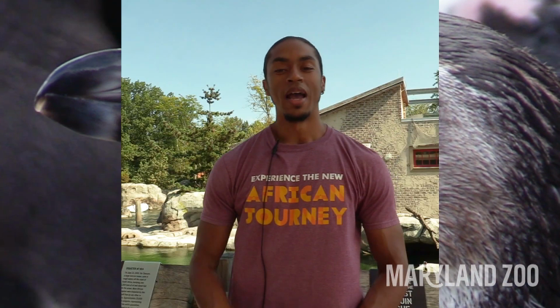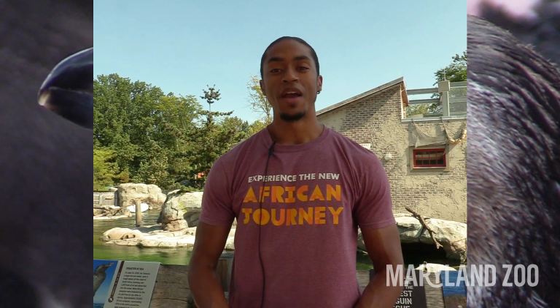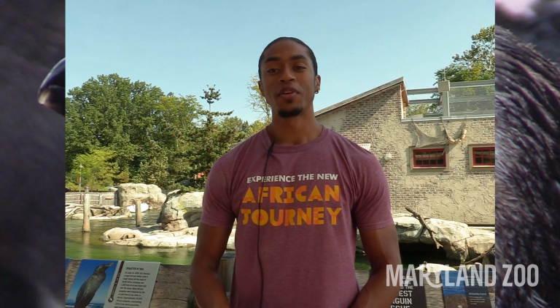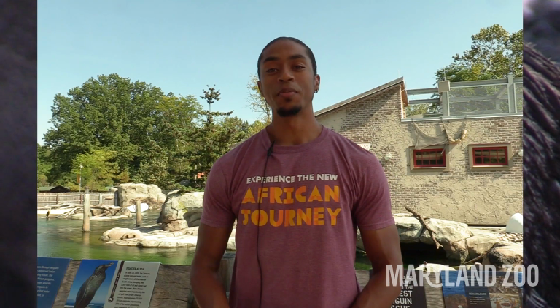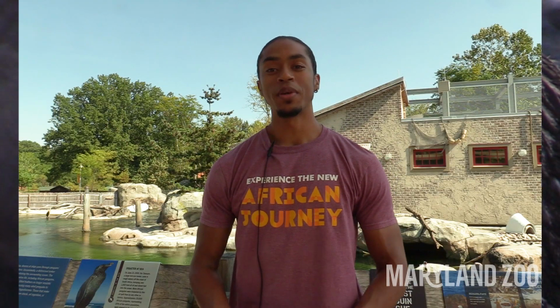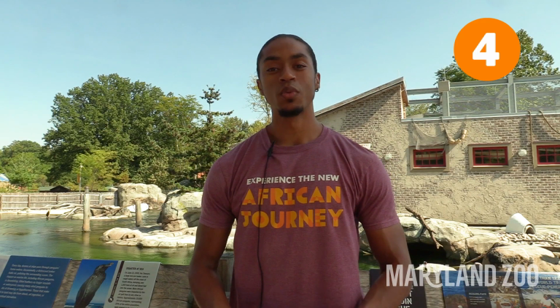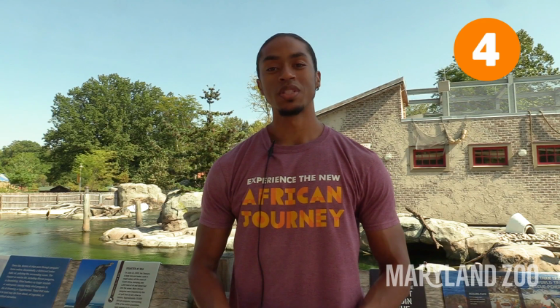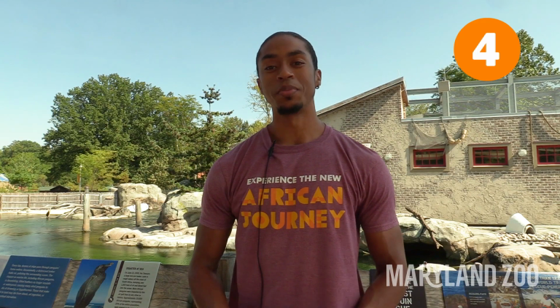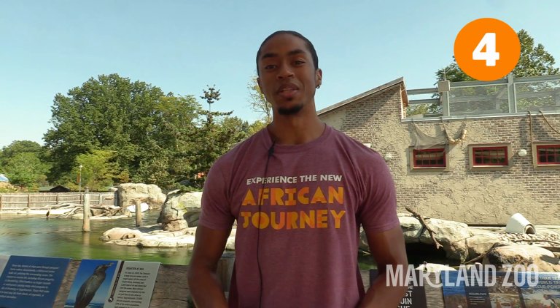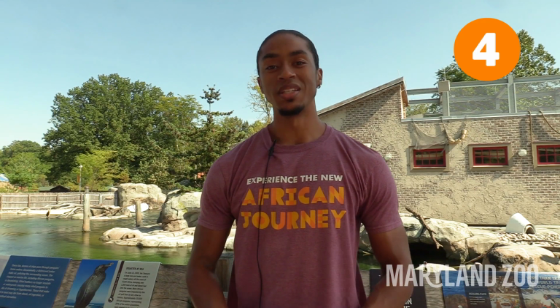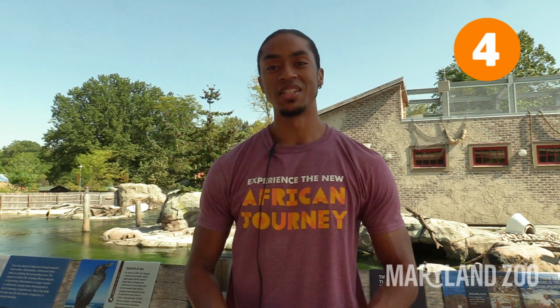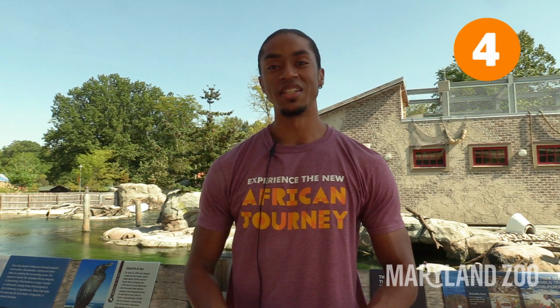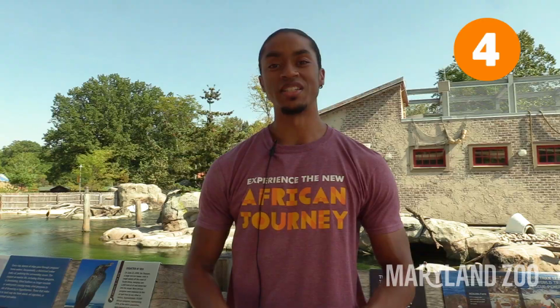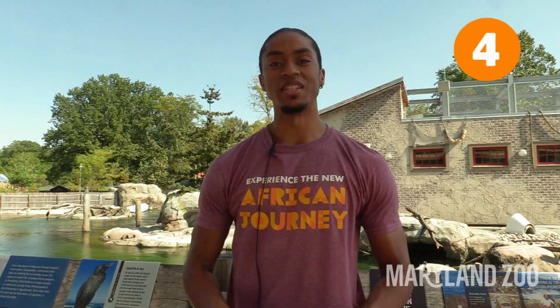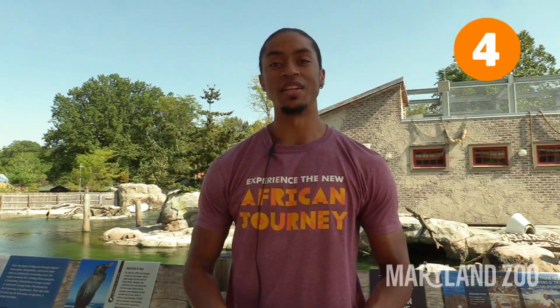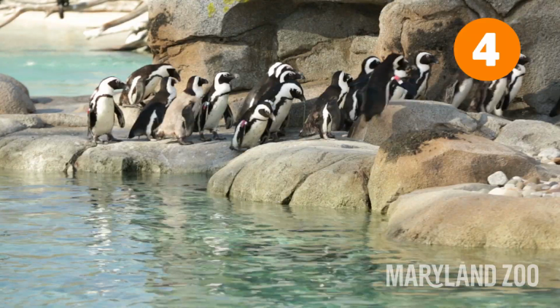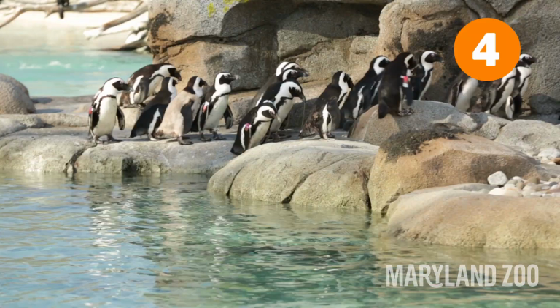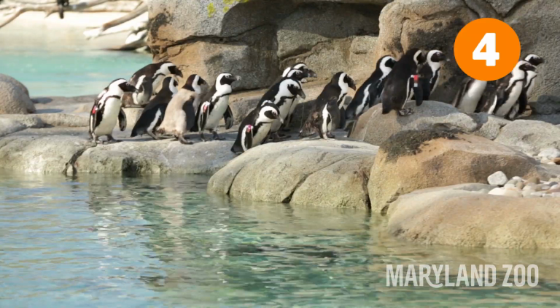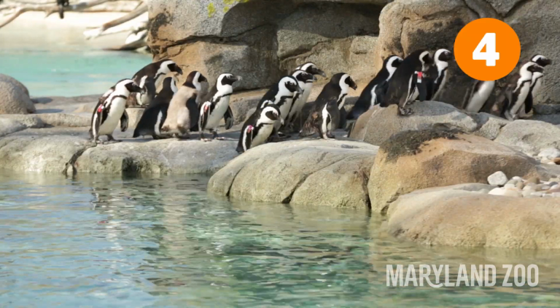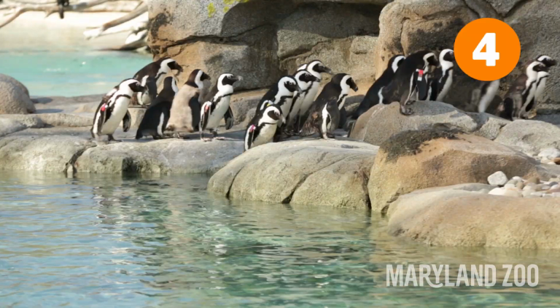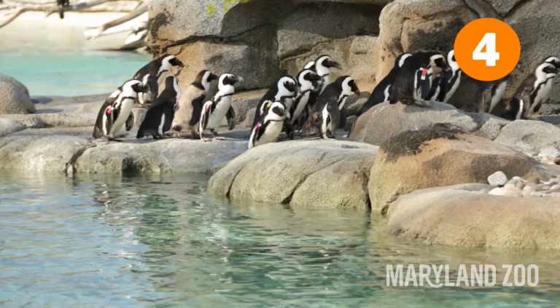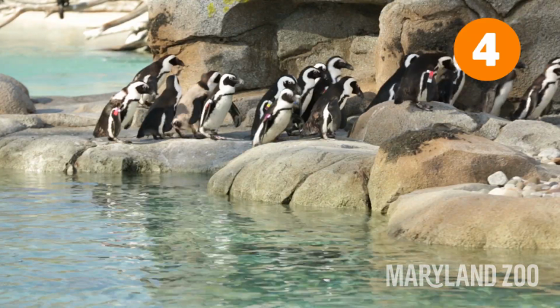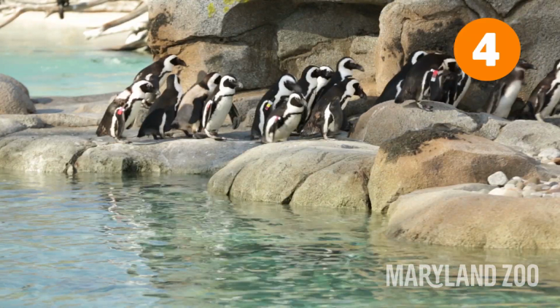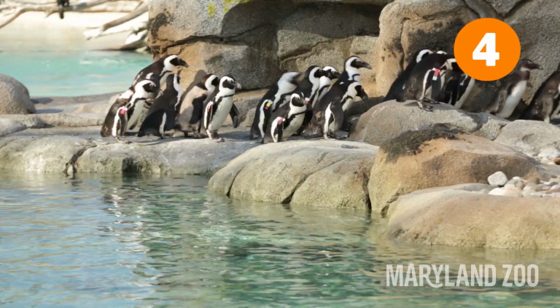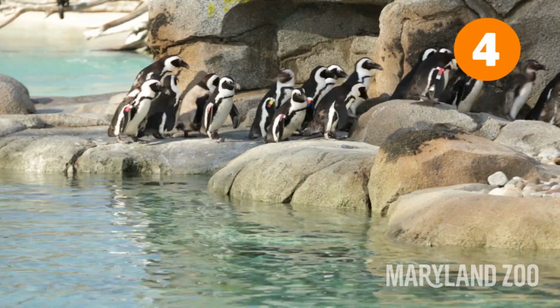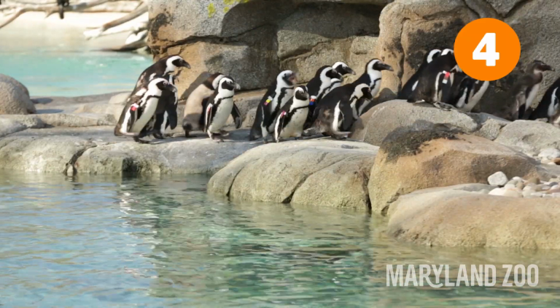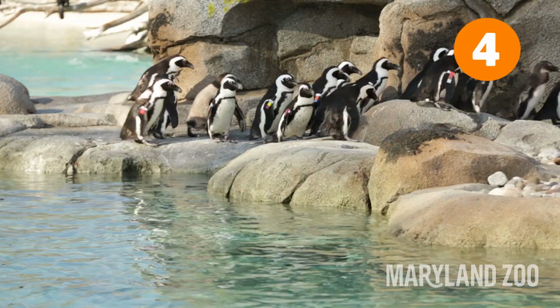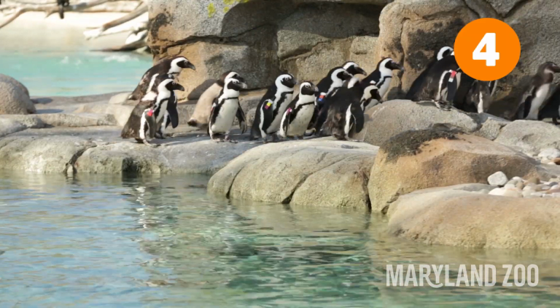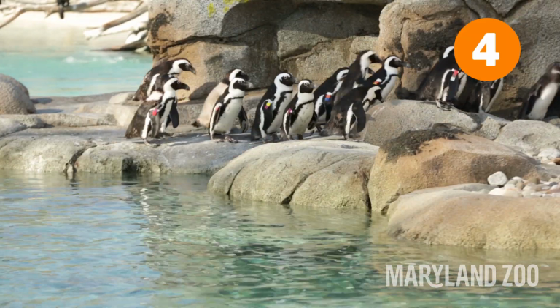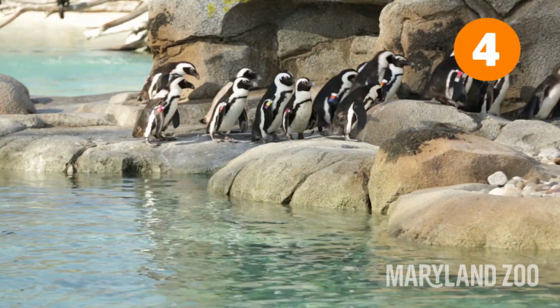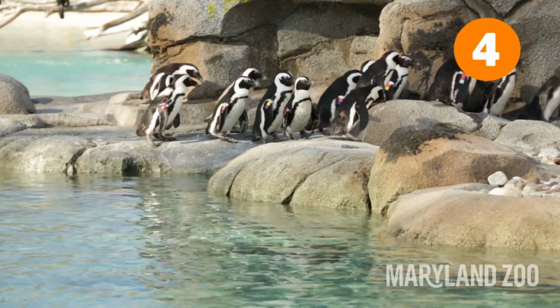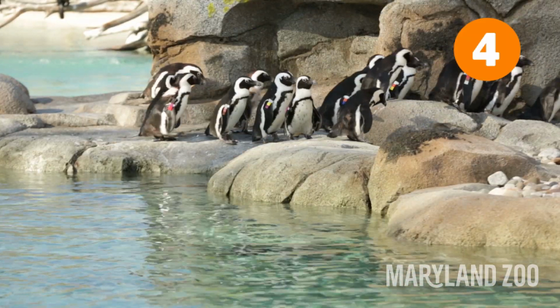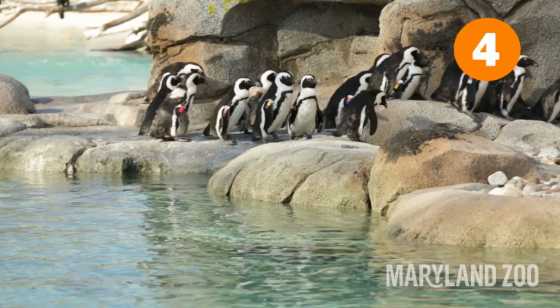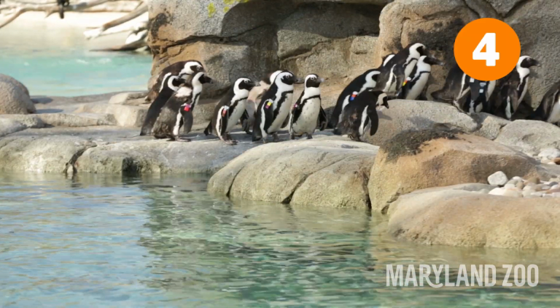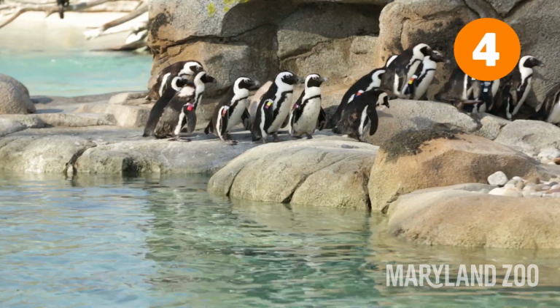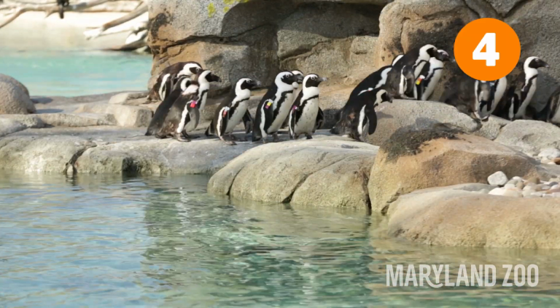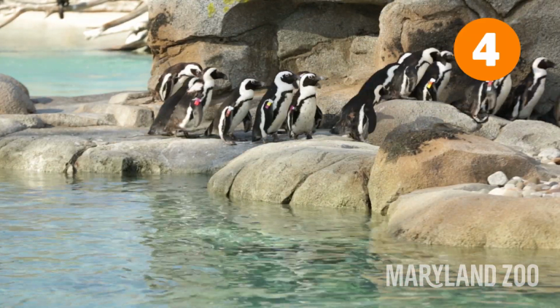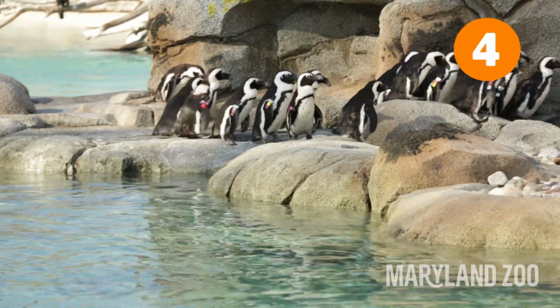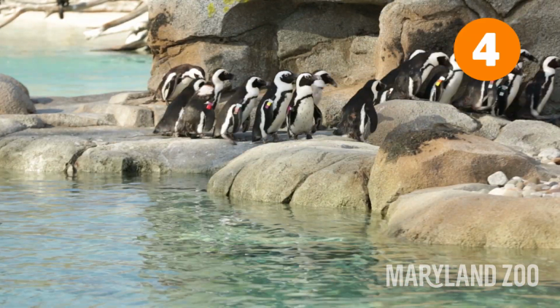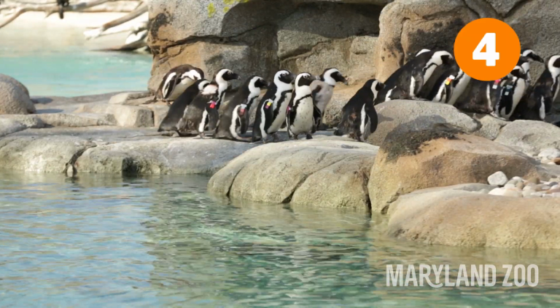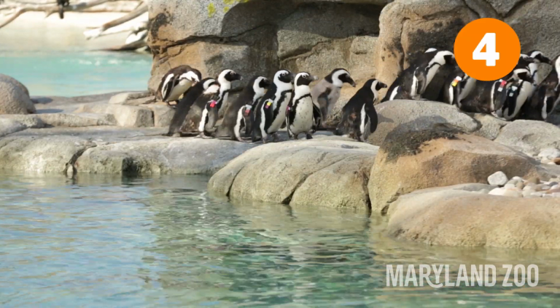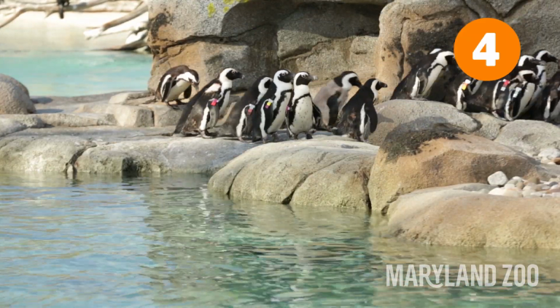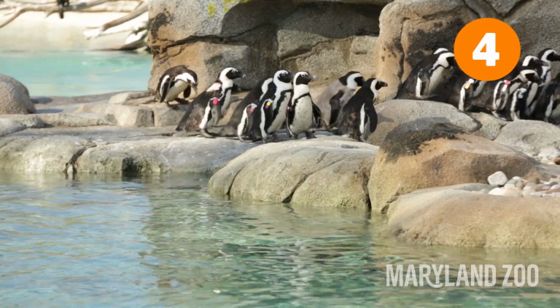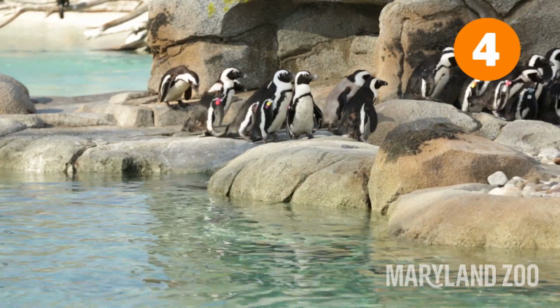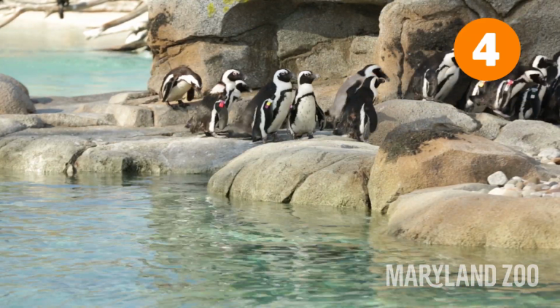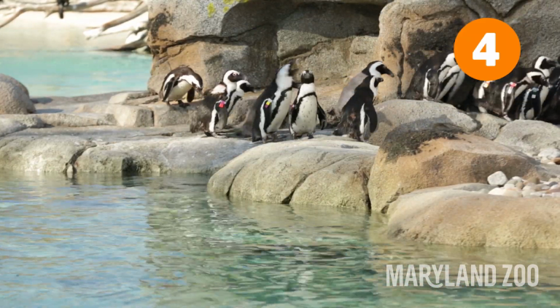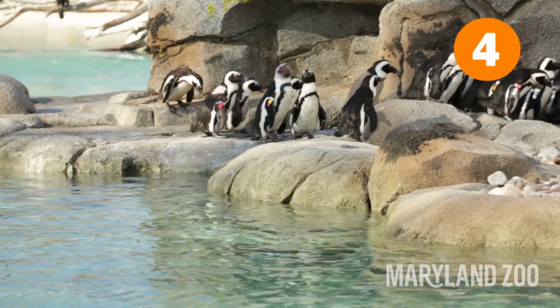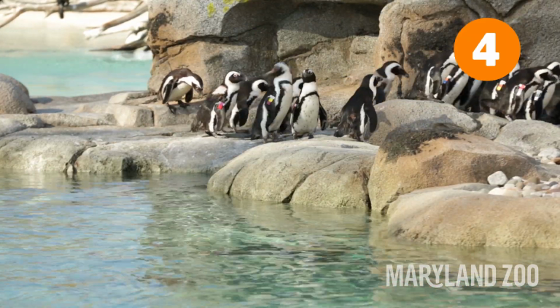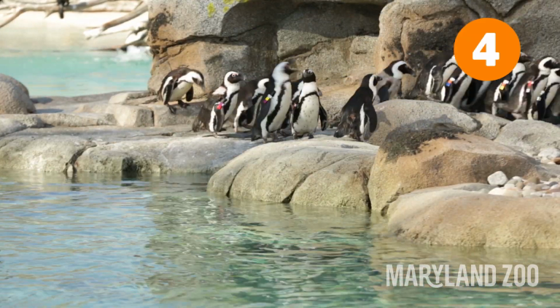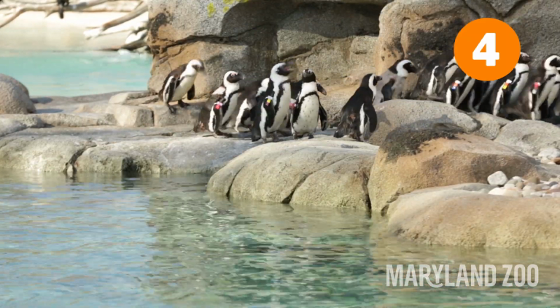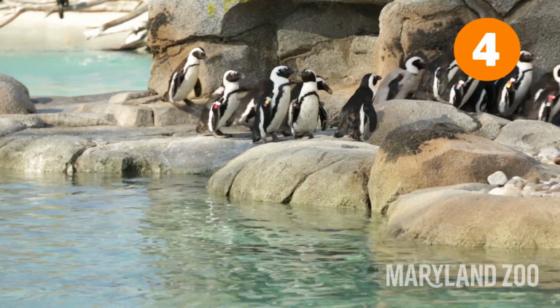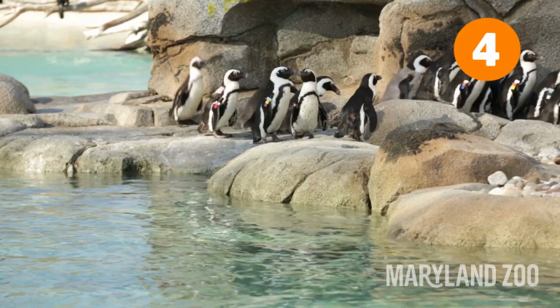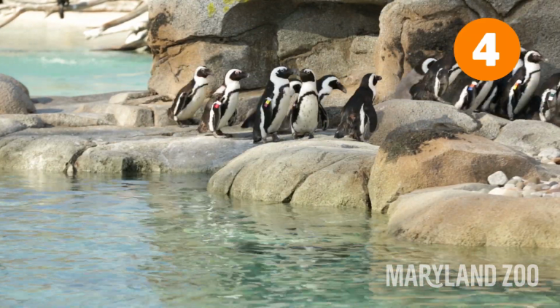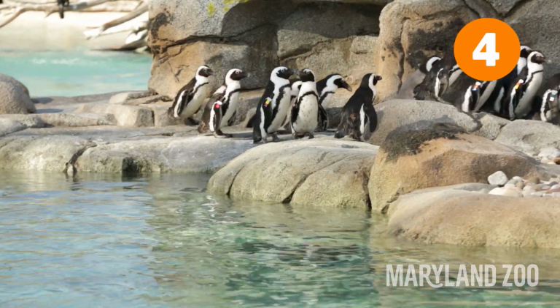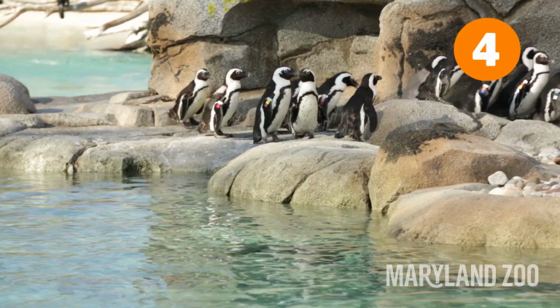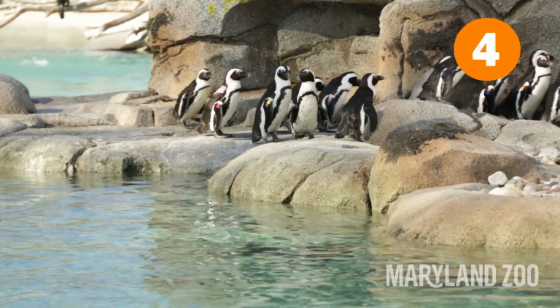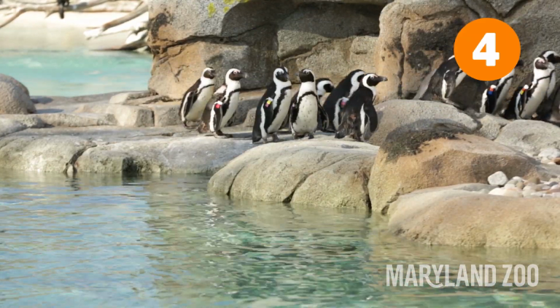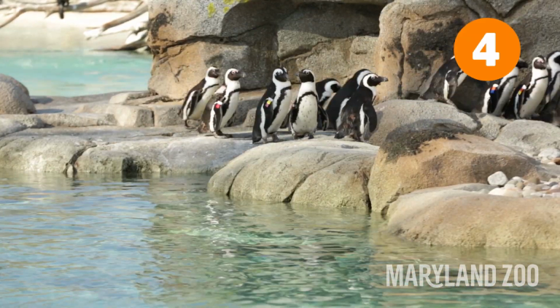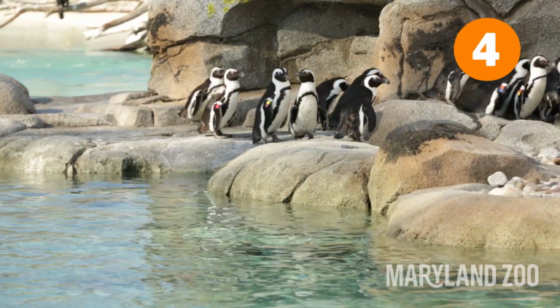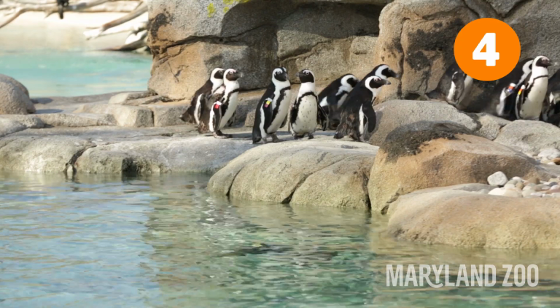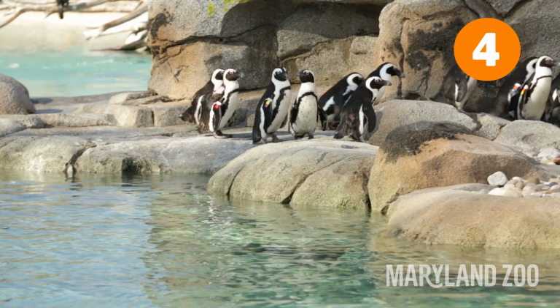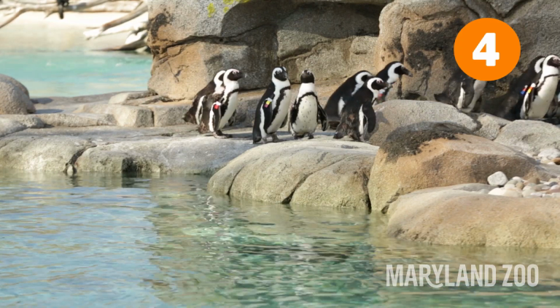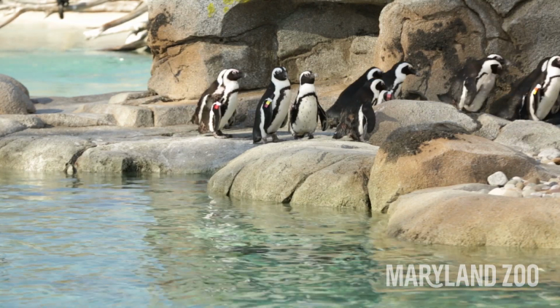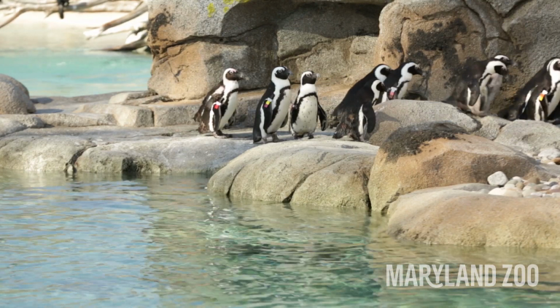African penguins have been listed as endangered since 2010. At the current population decline, they could possibly be extinct by 2026.